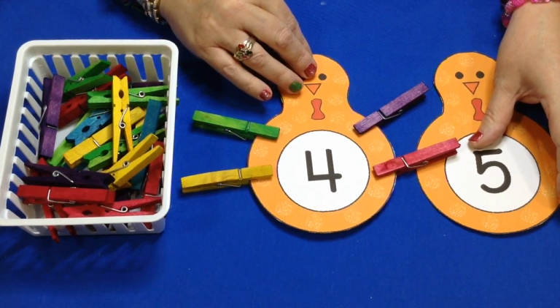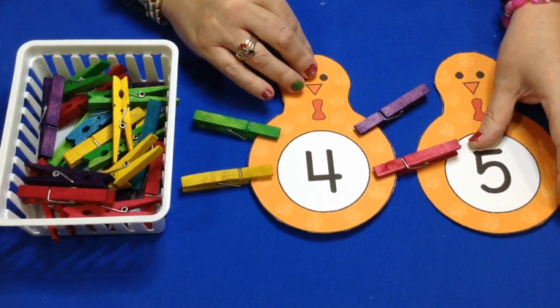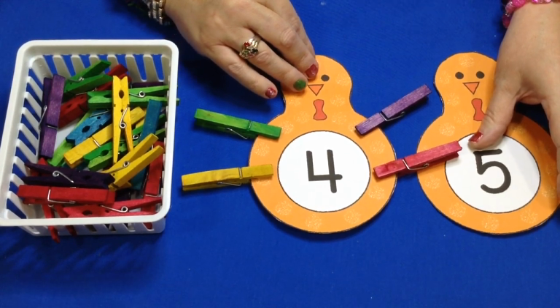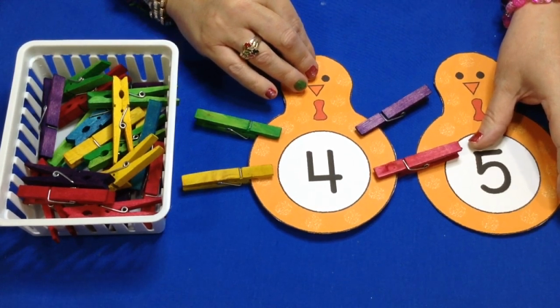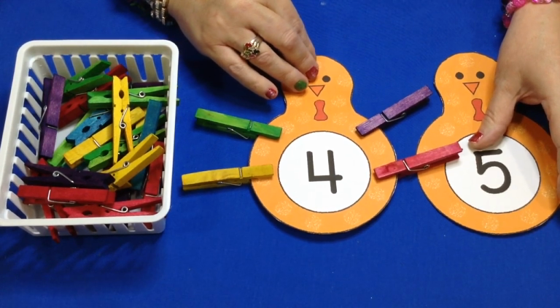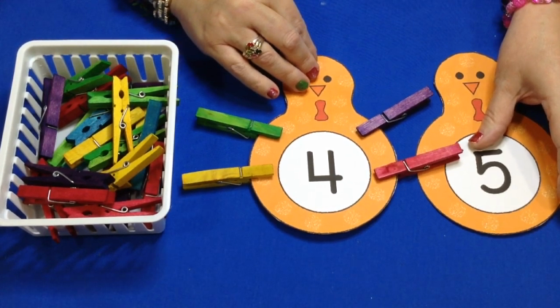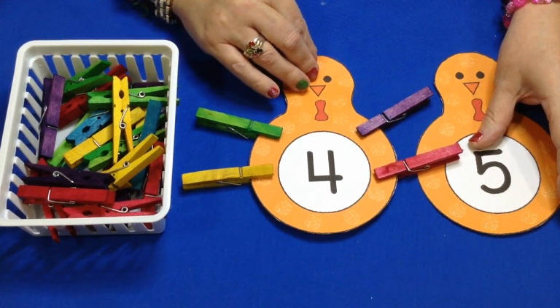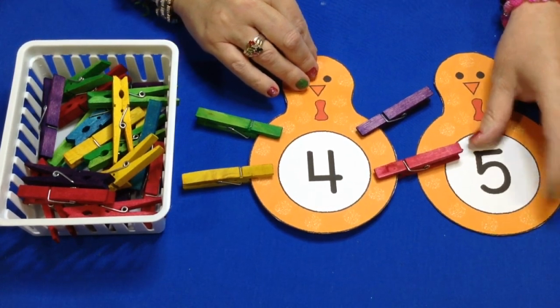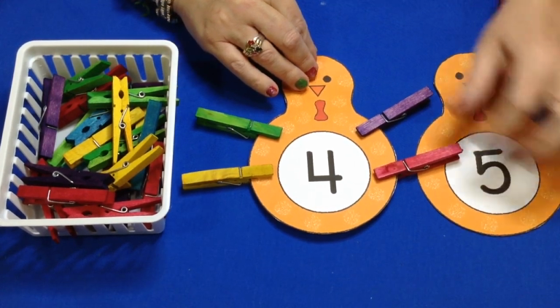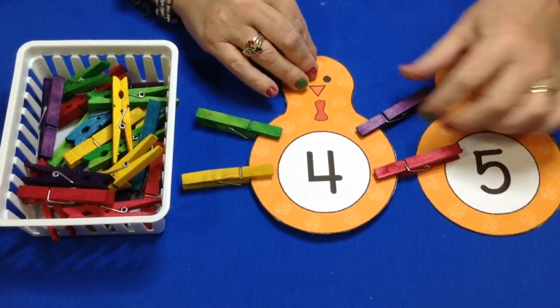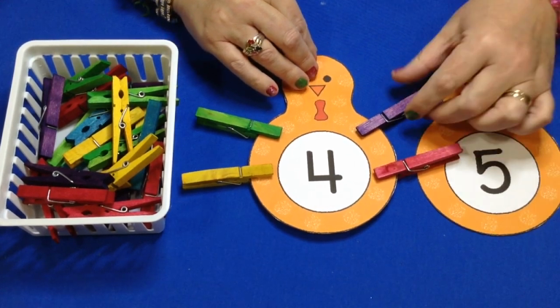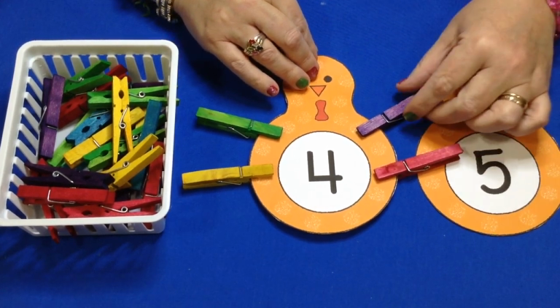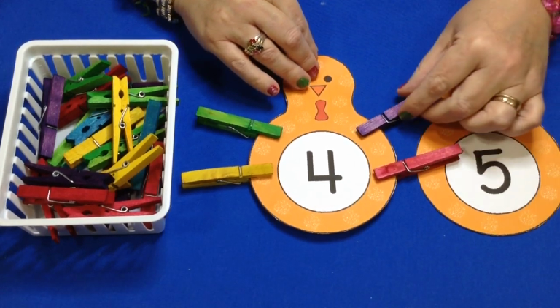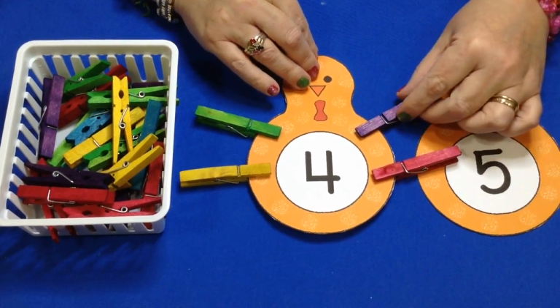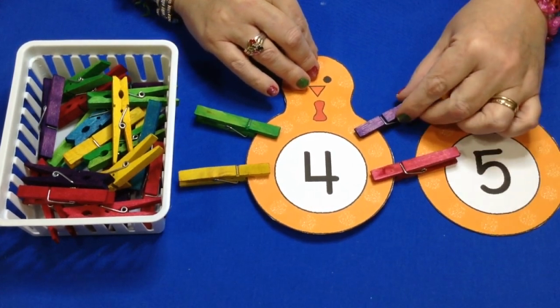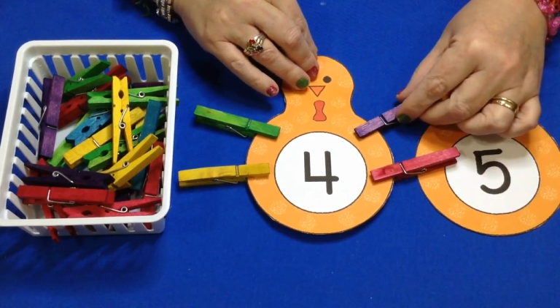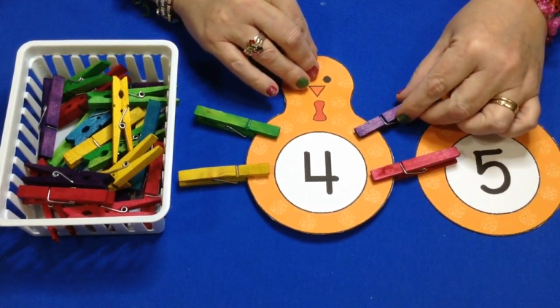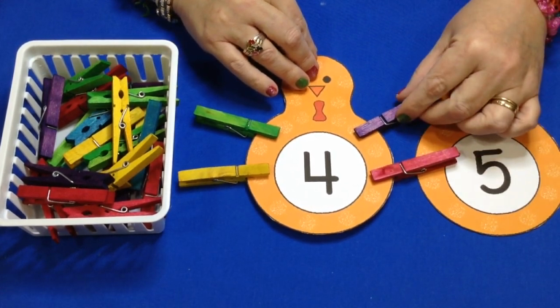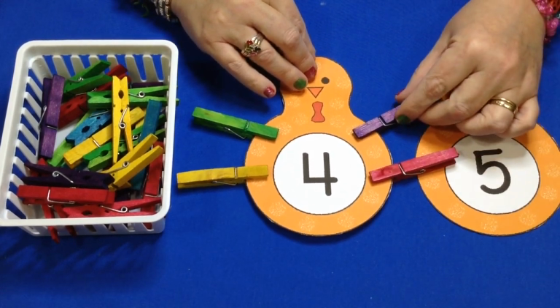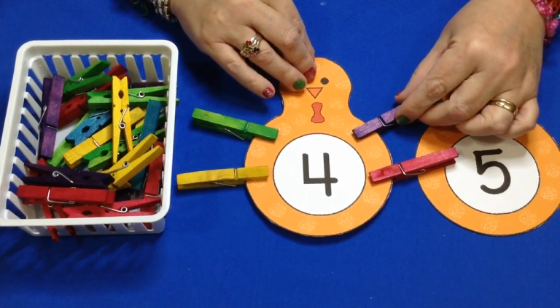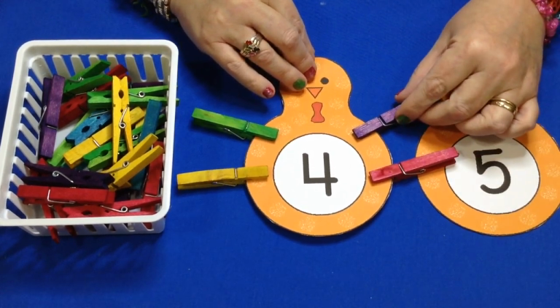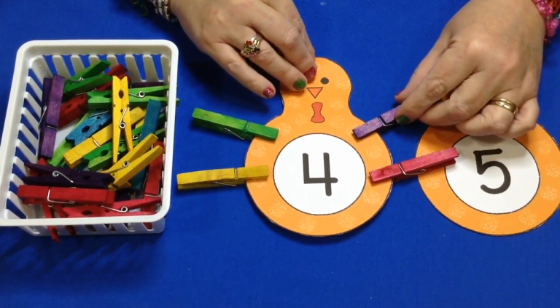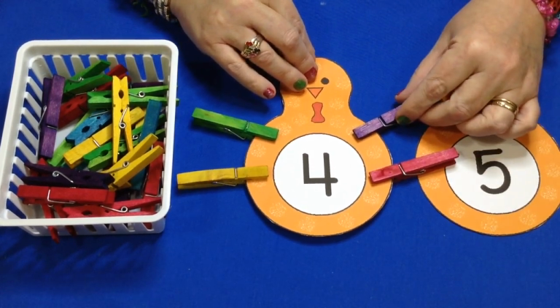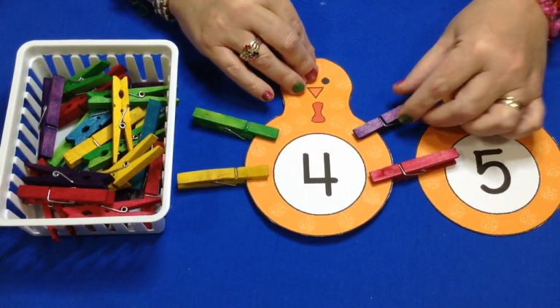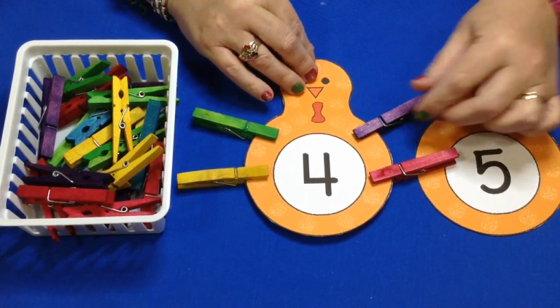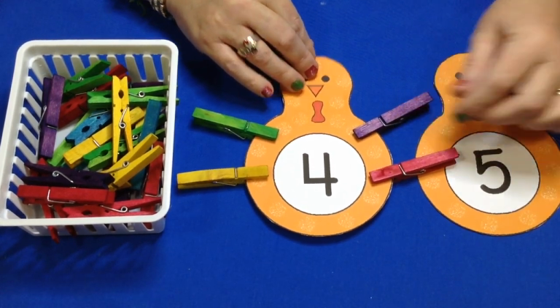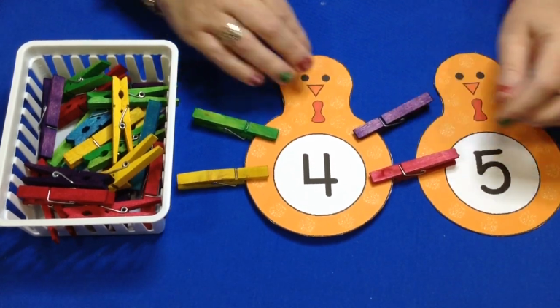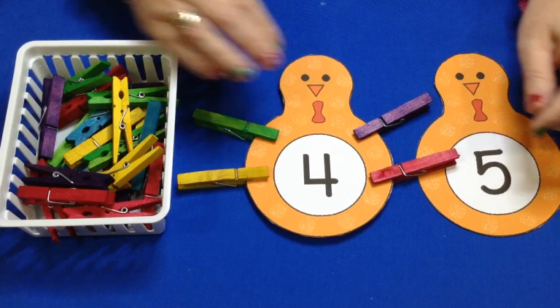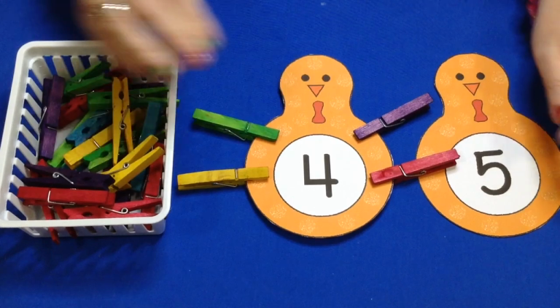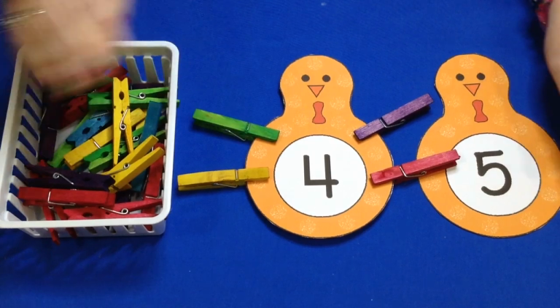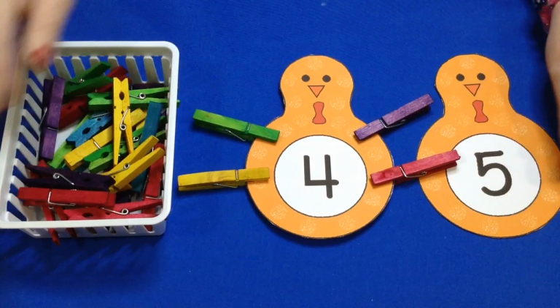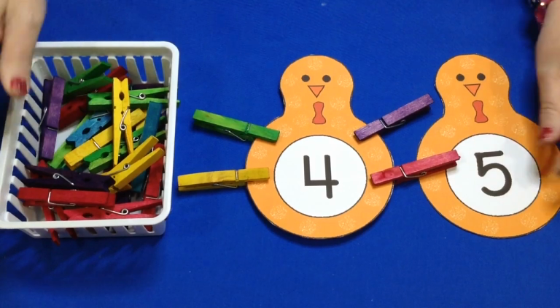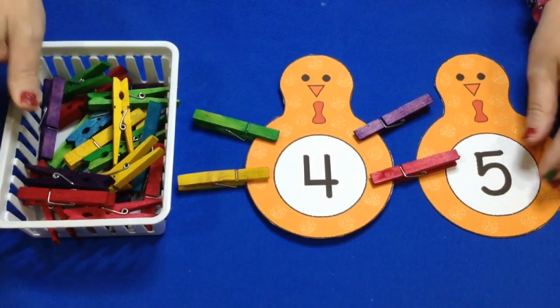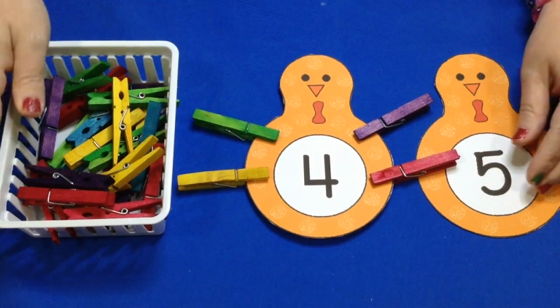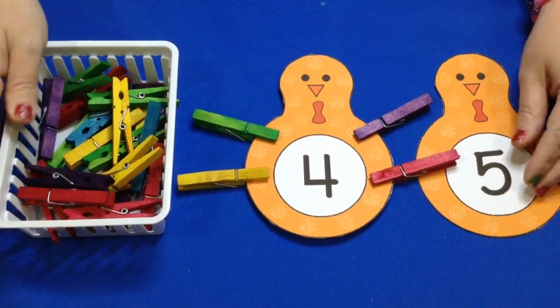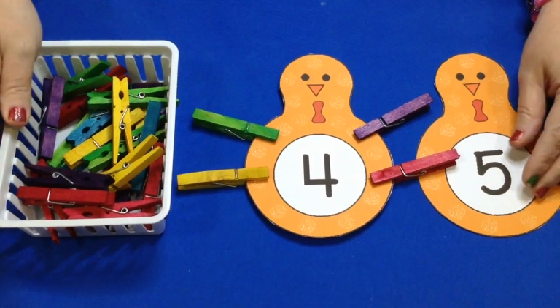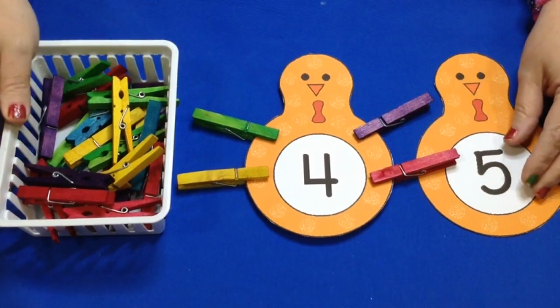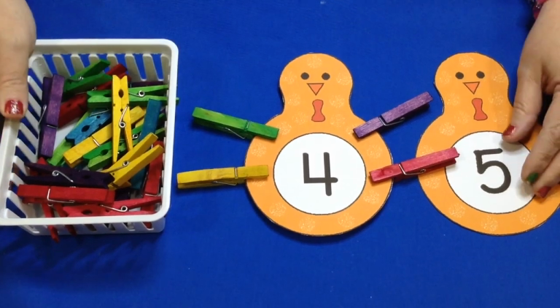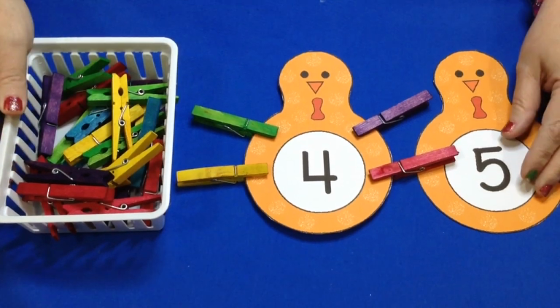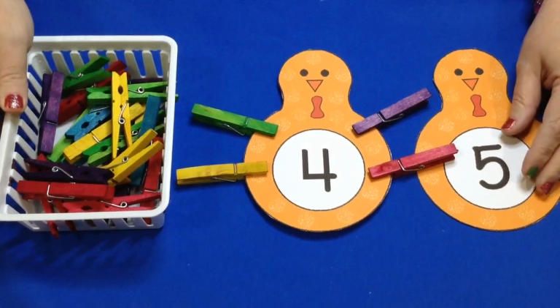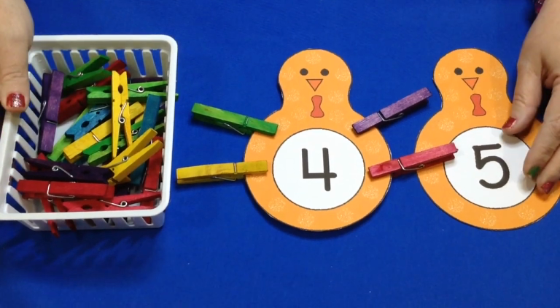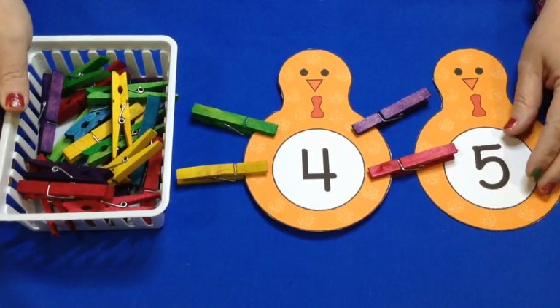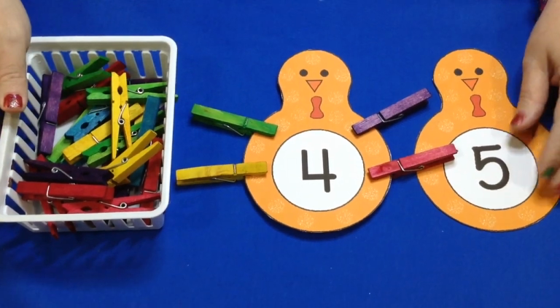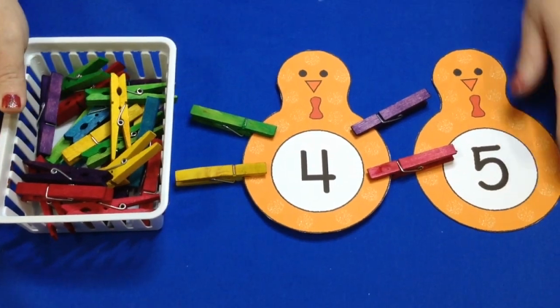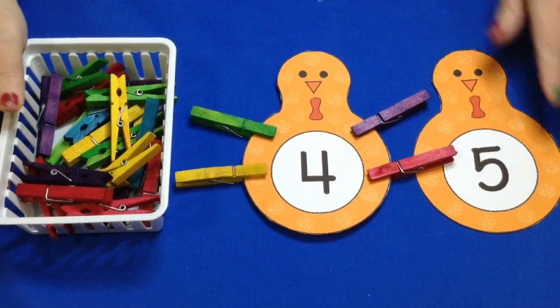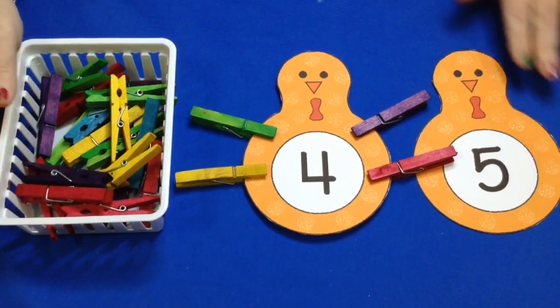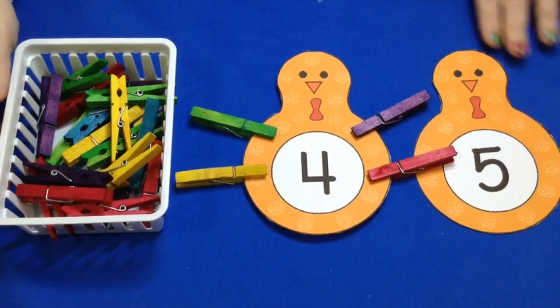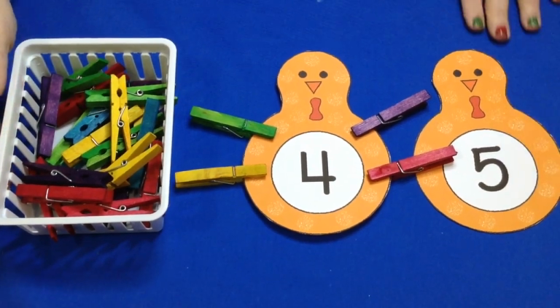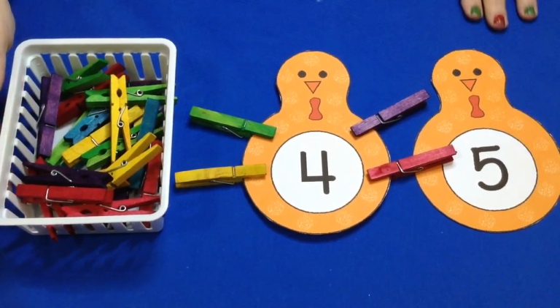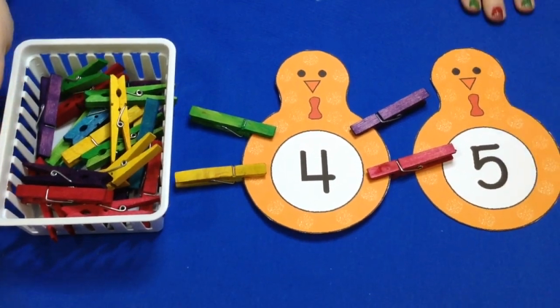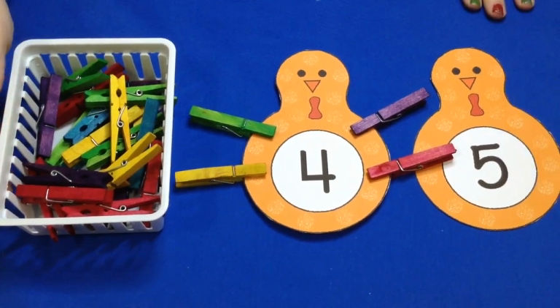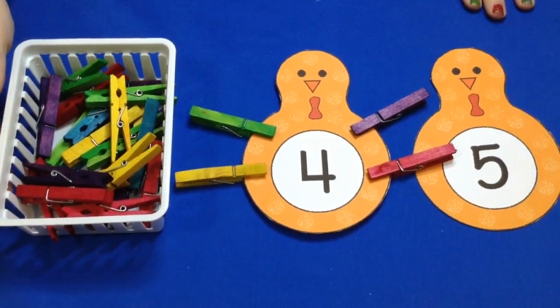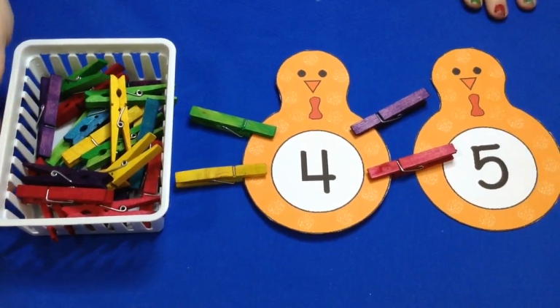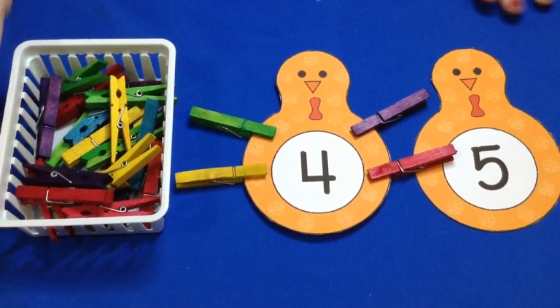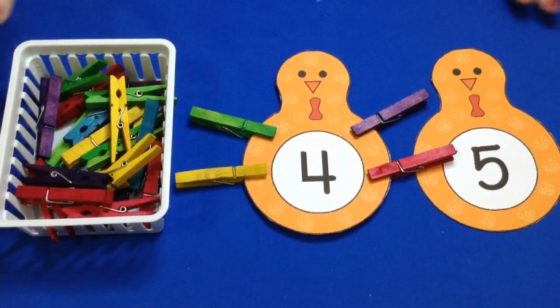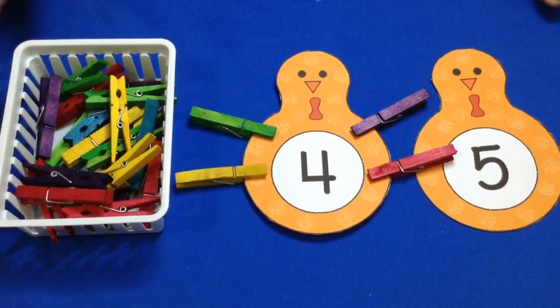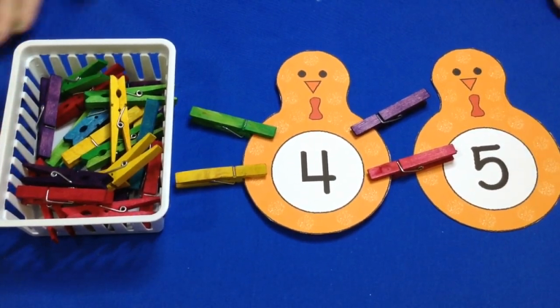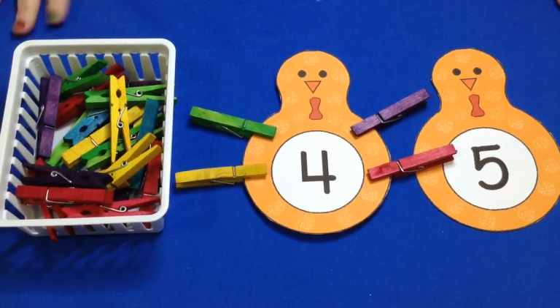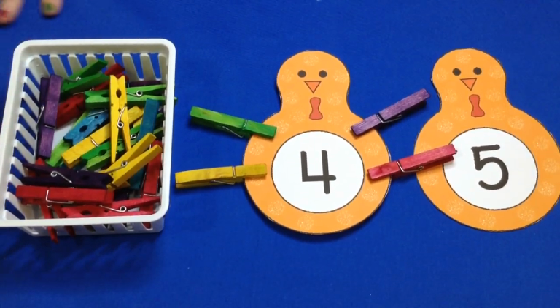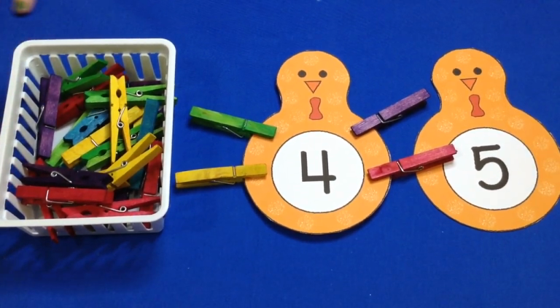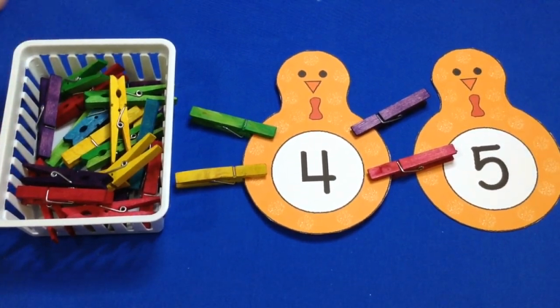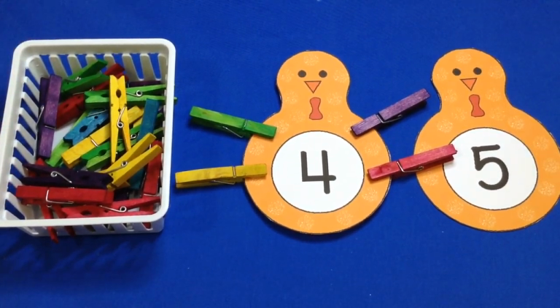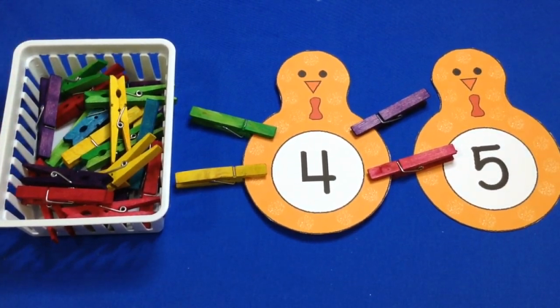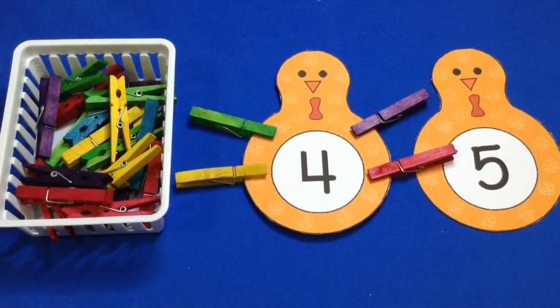For Turkey Clothespin Counting, I'm Shelly Lovett with ChildCareLand.com and thanks for watching.